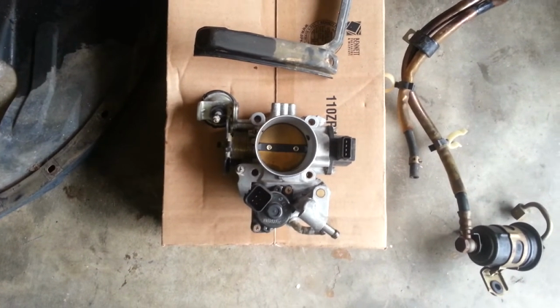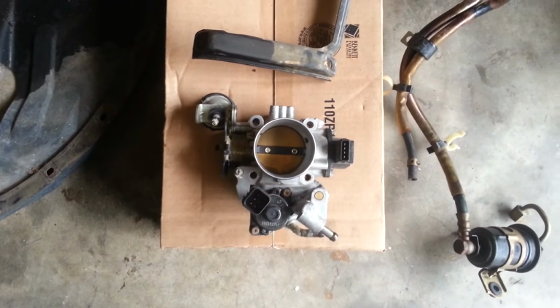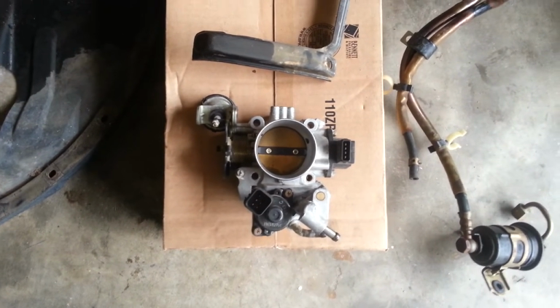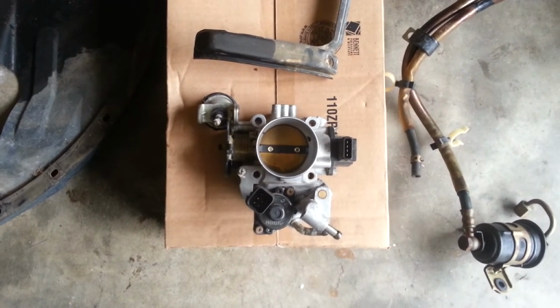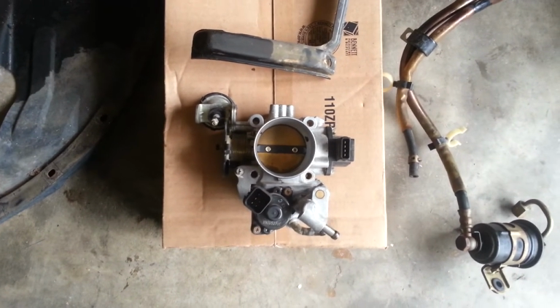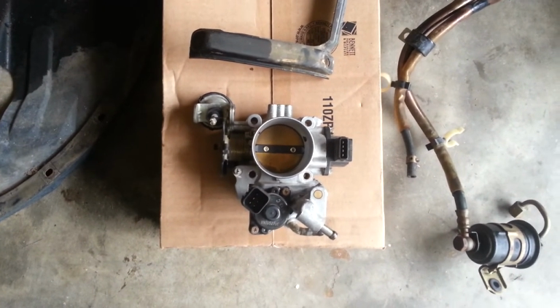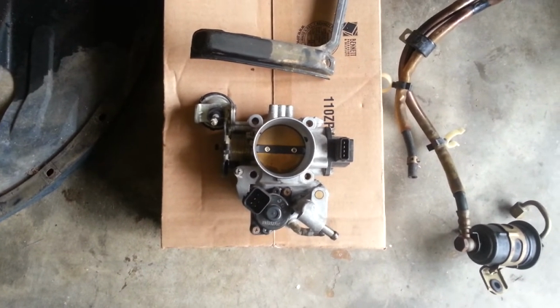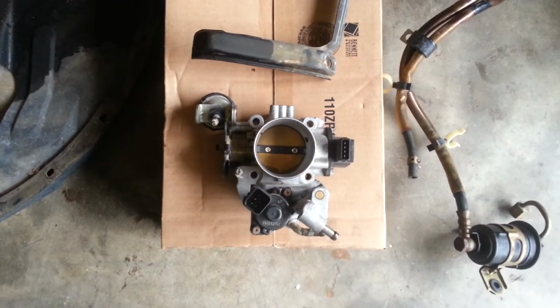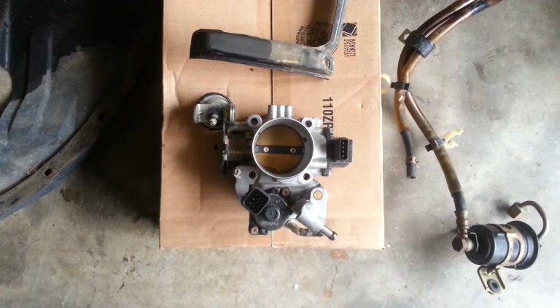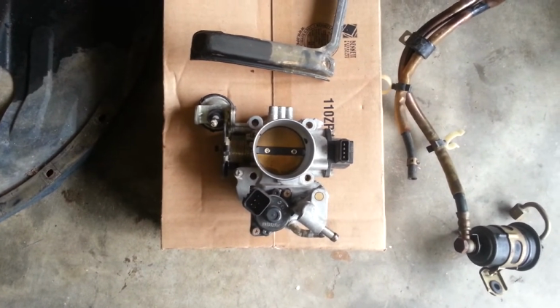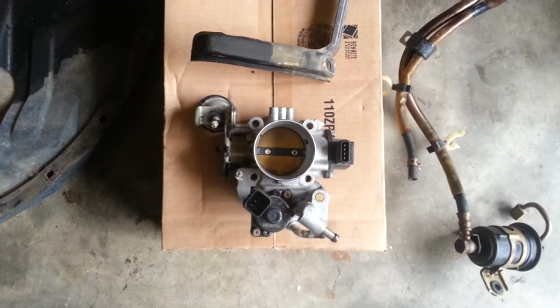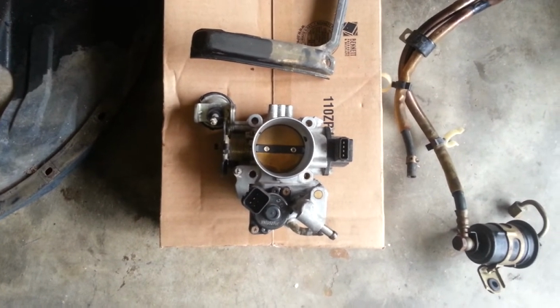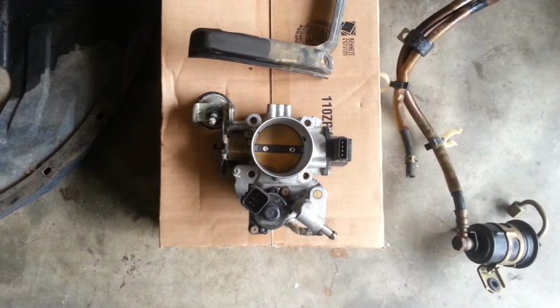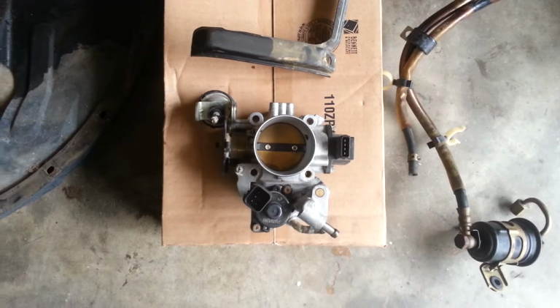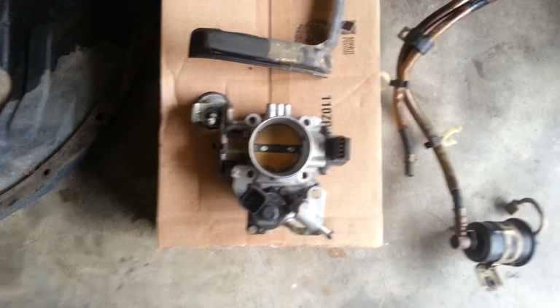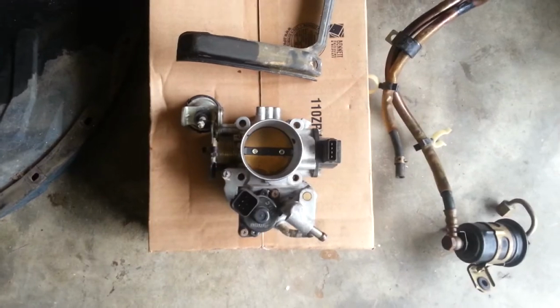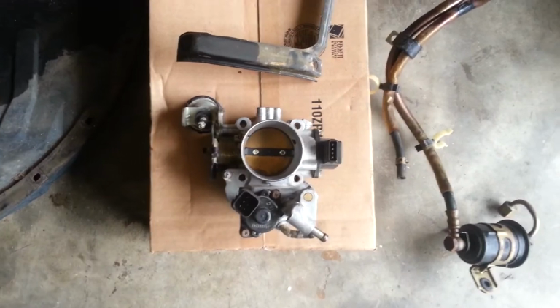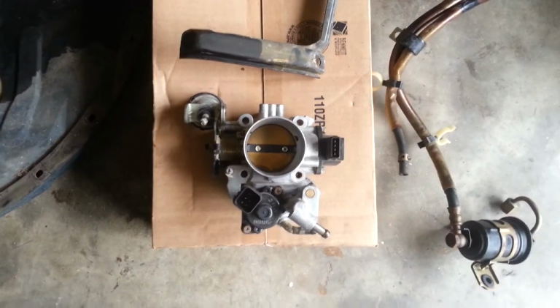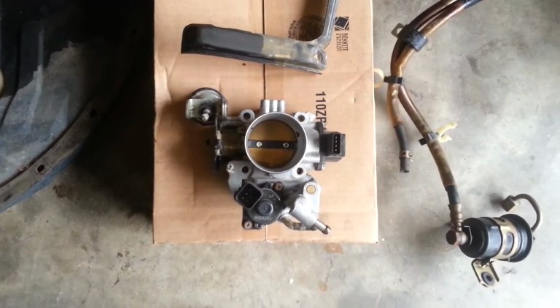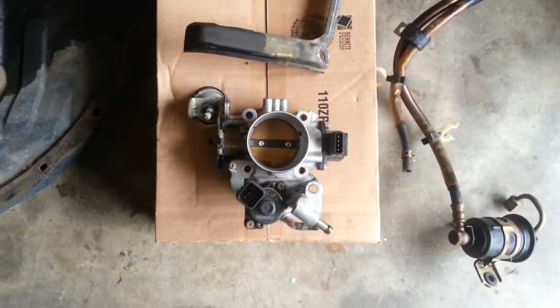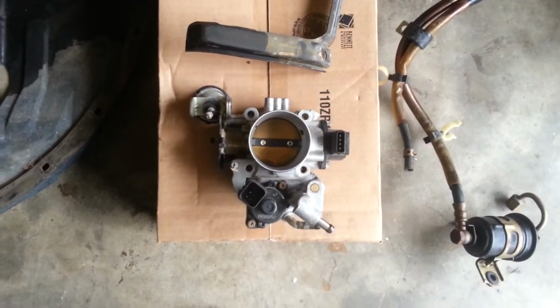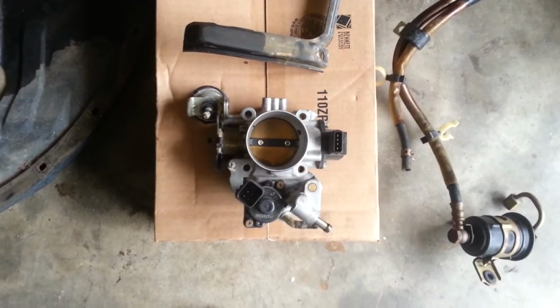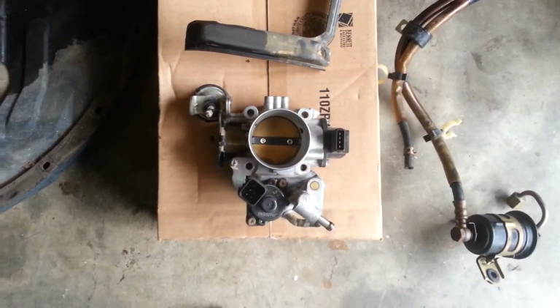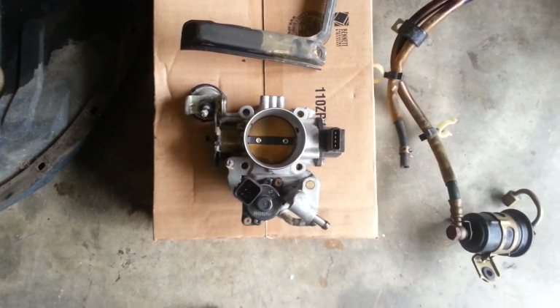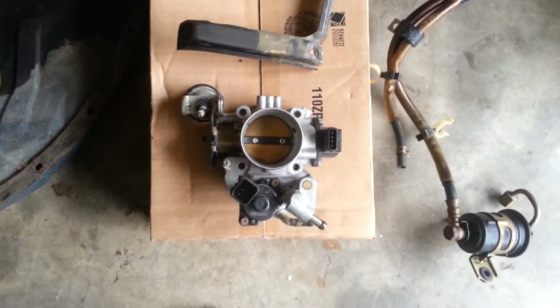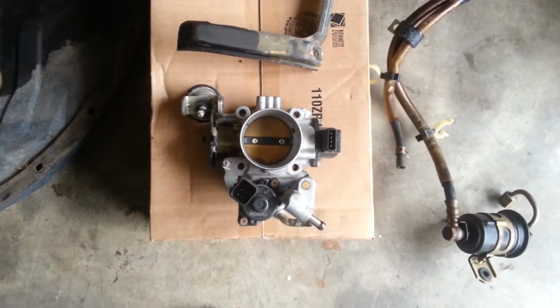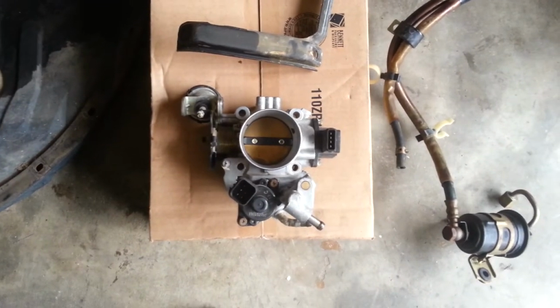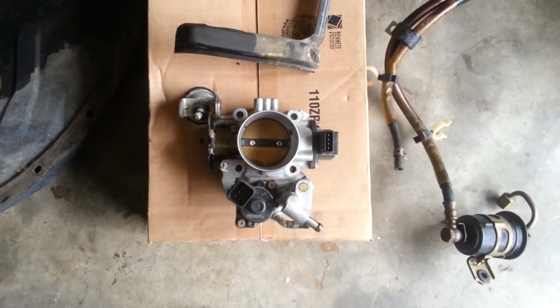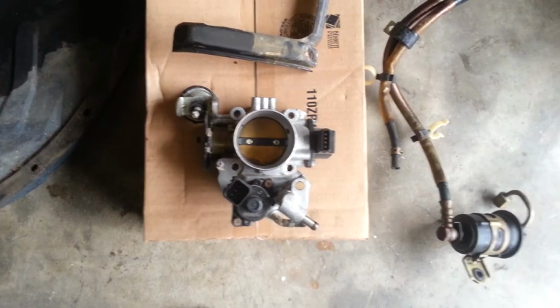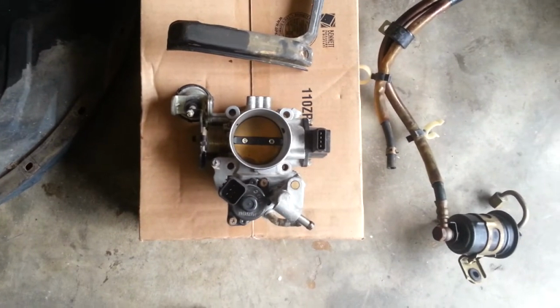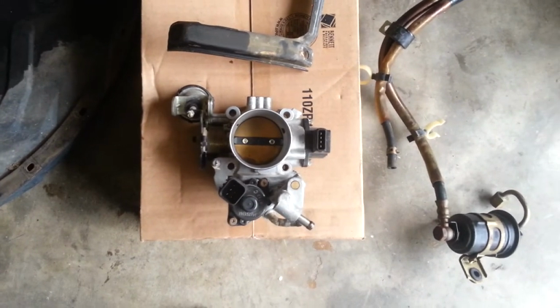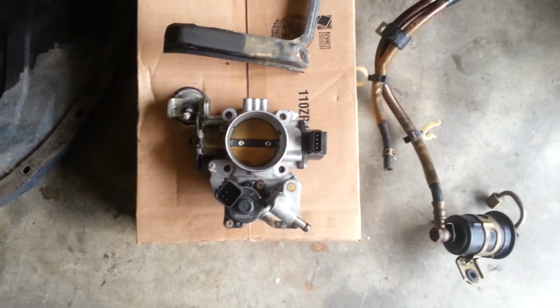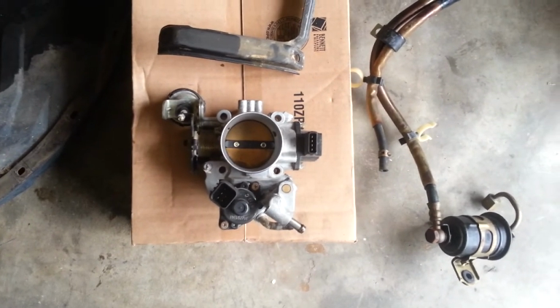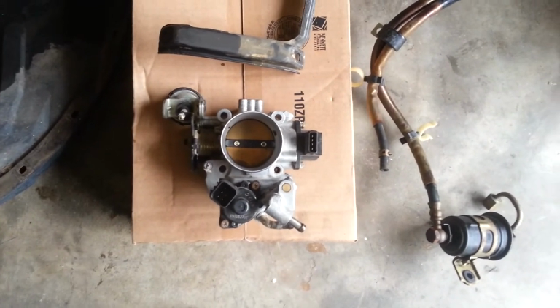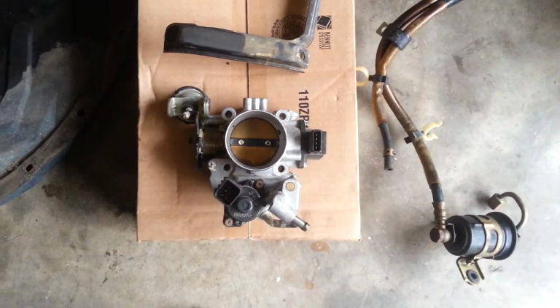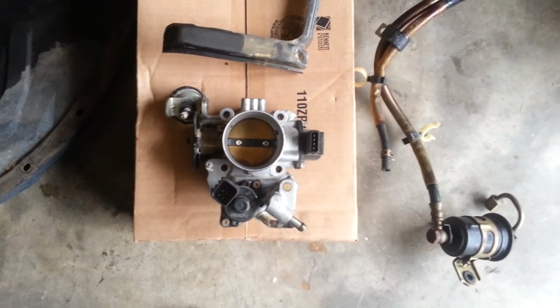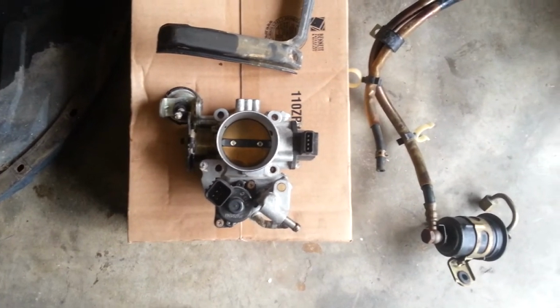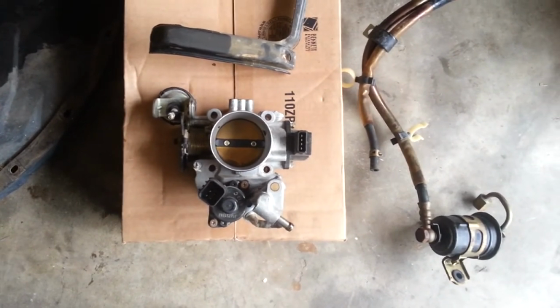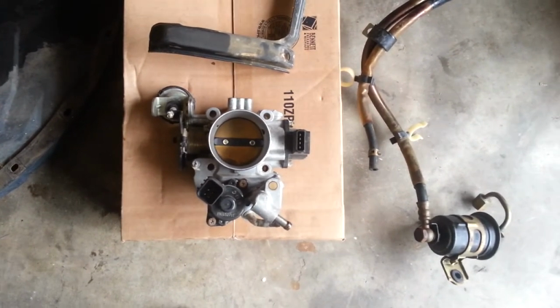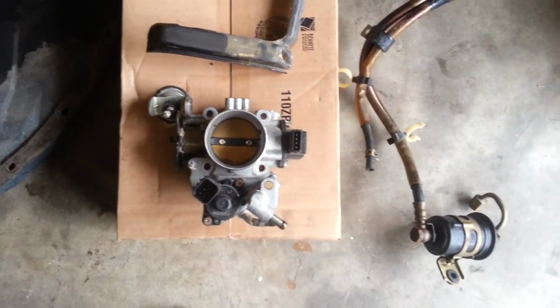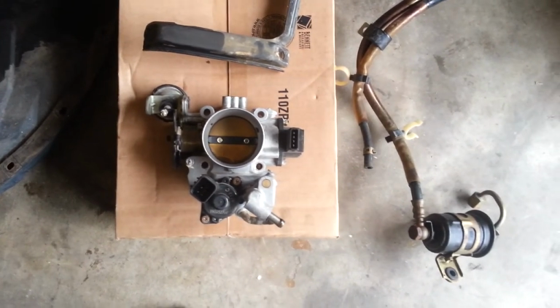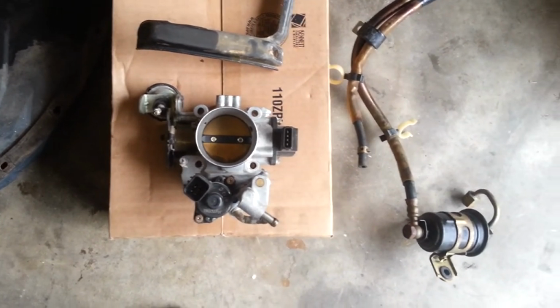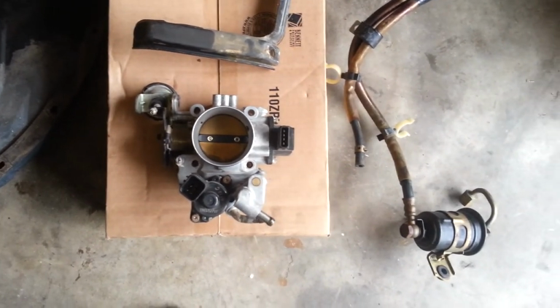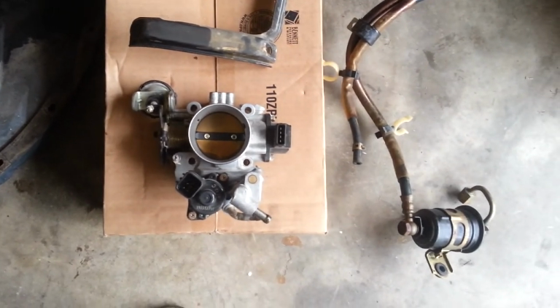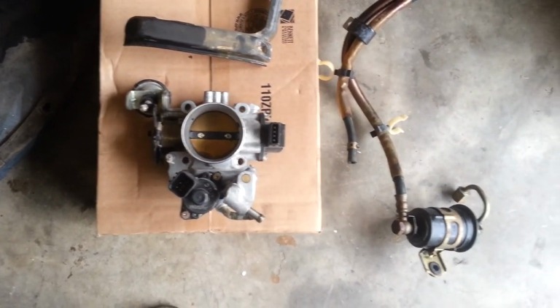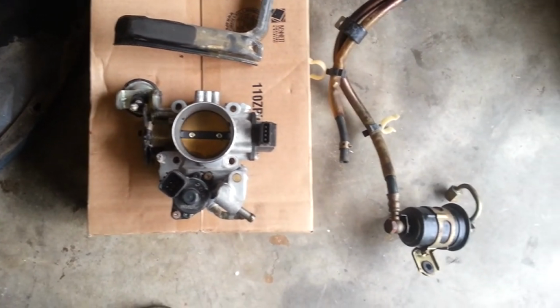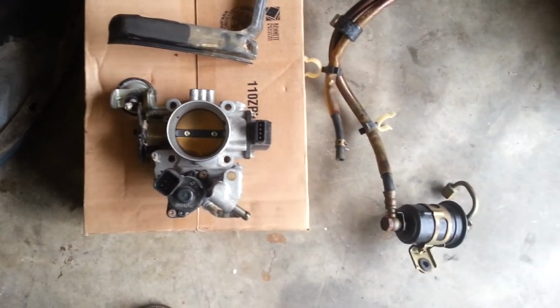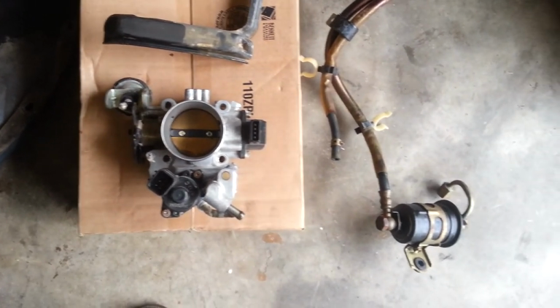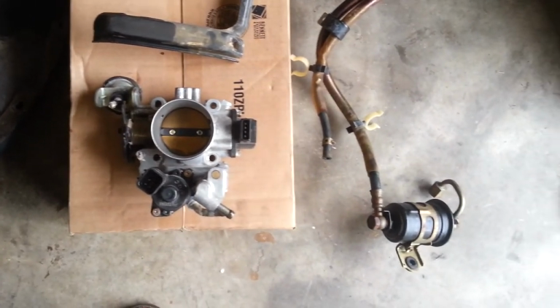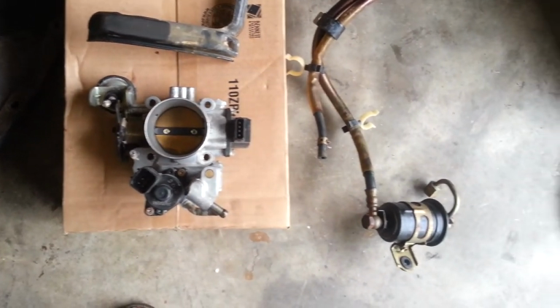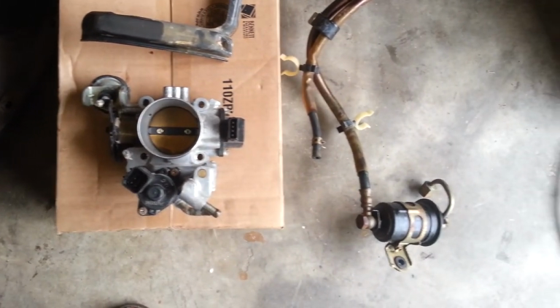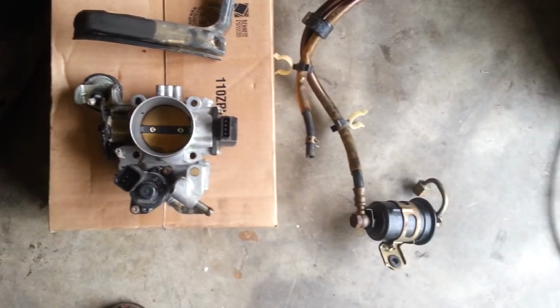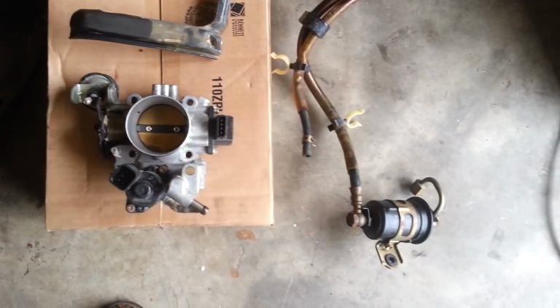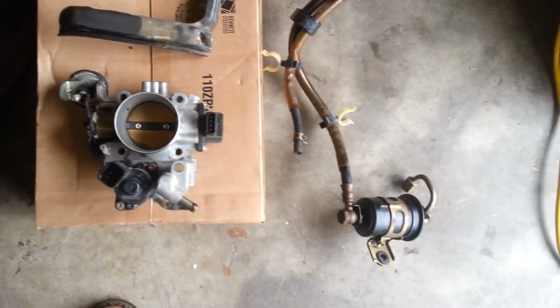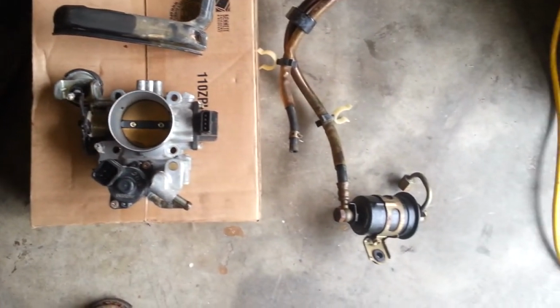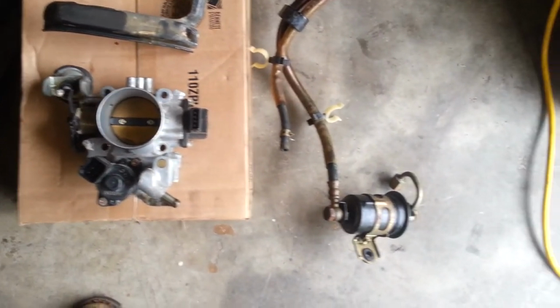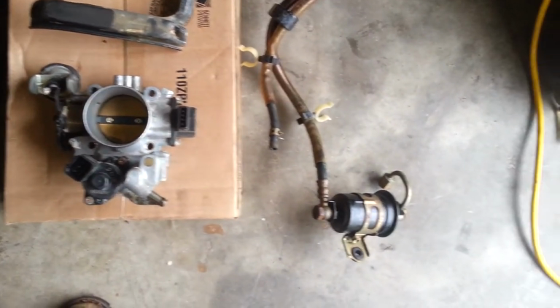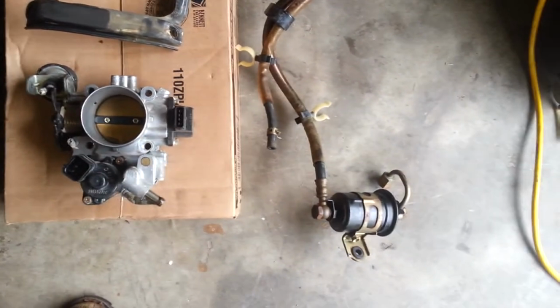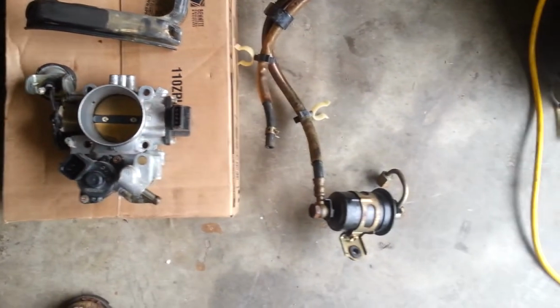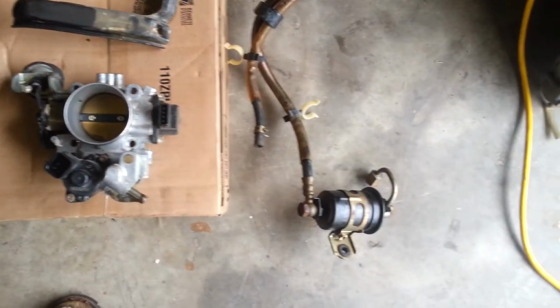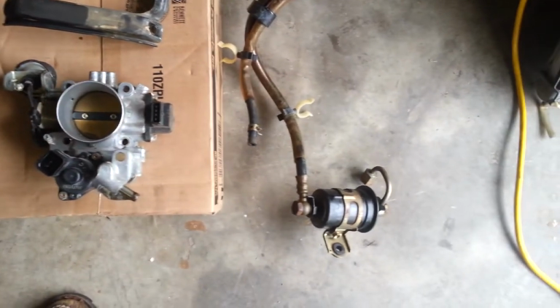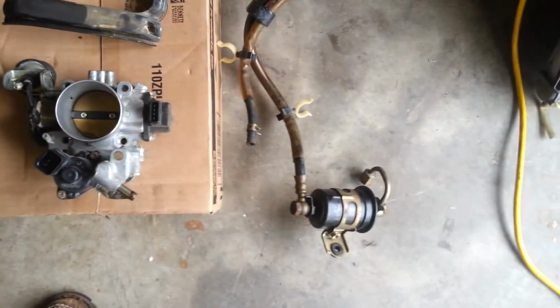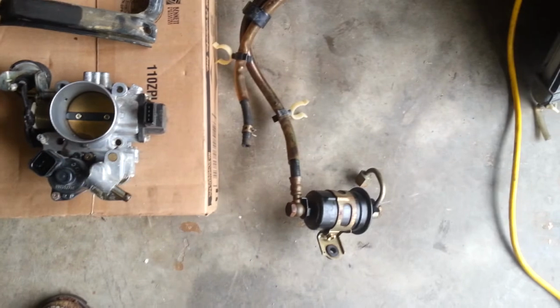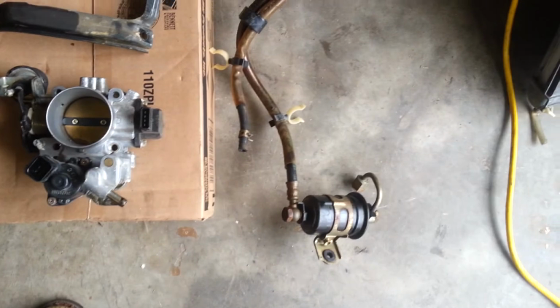Her username is Dbess671. She does a great job and will even polish the throttle body for you if you want. She has all the military spec grade seals.